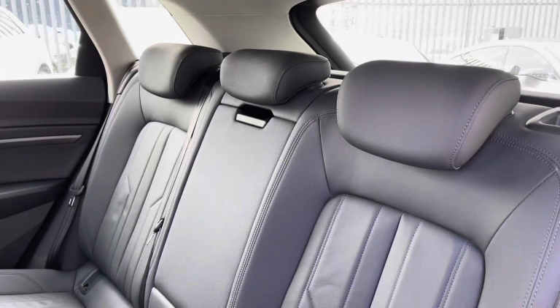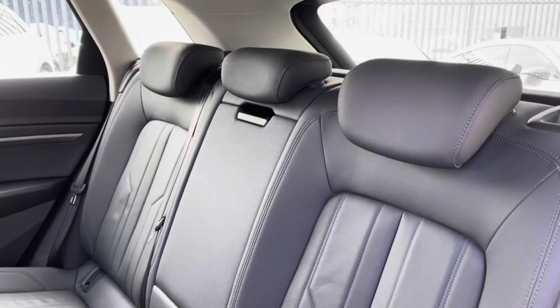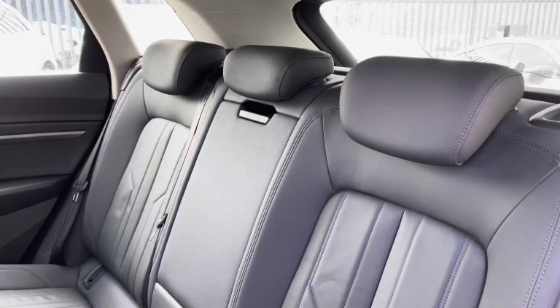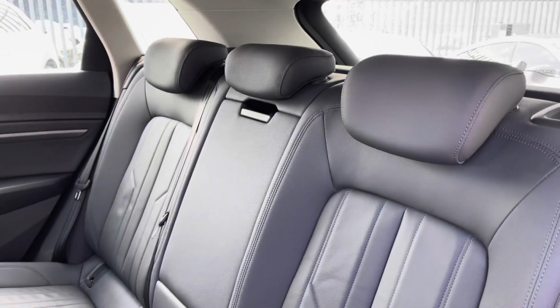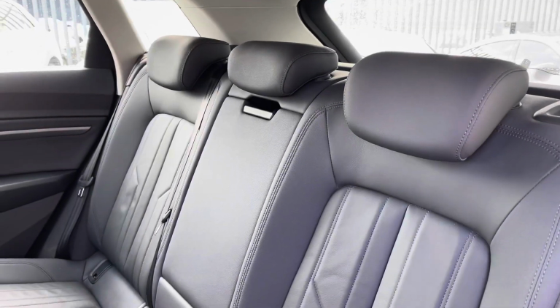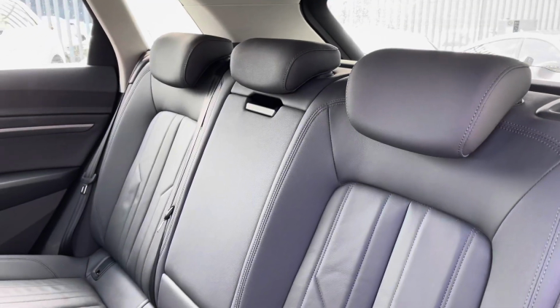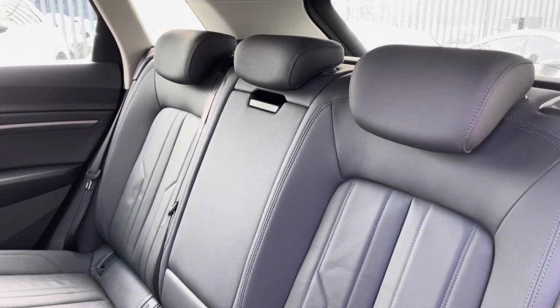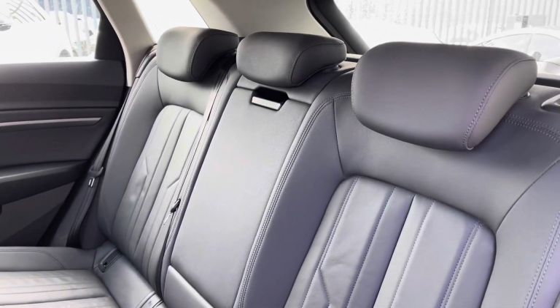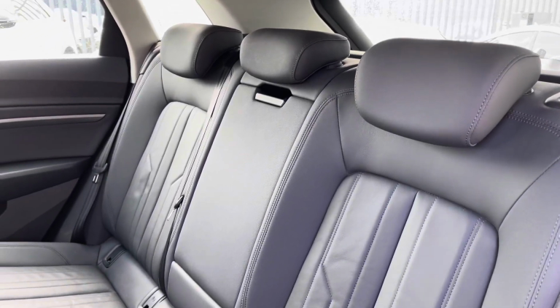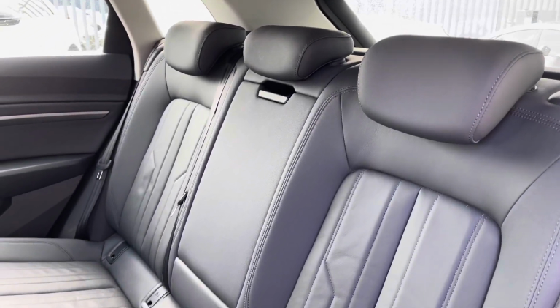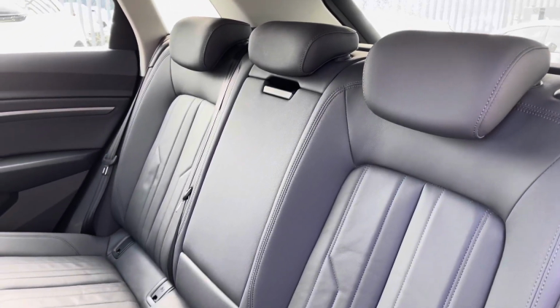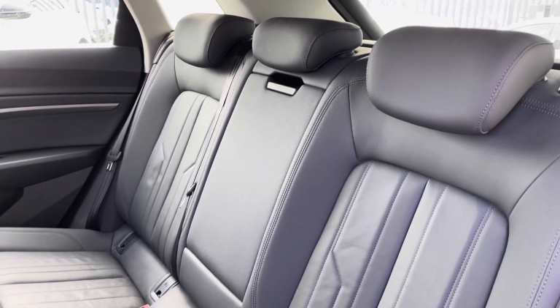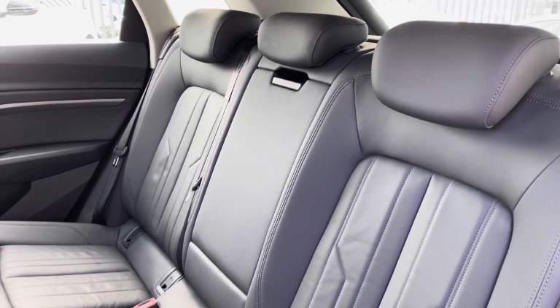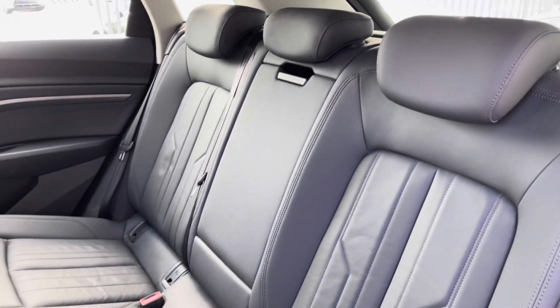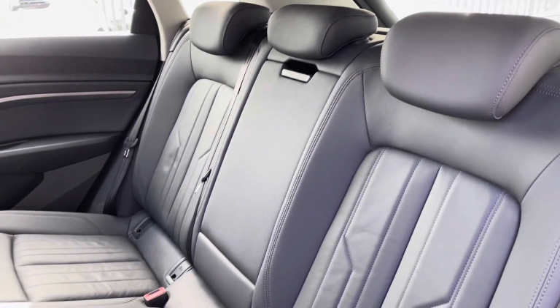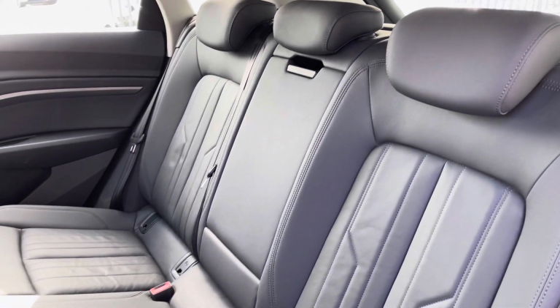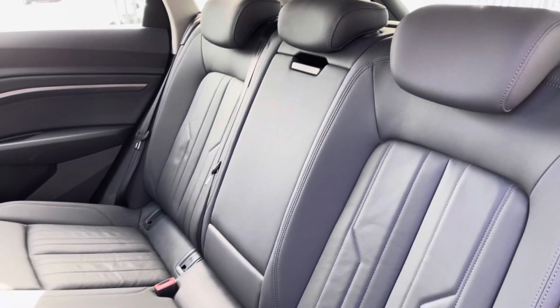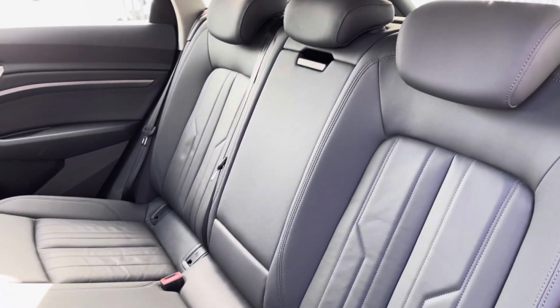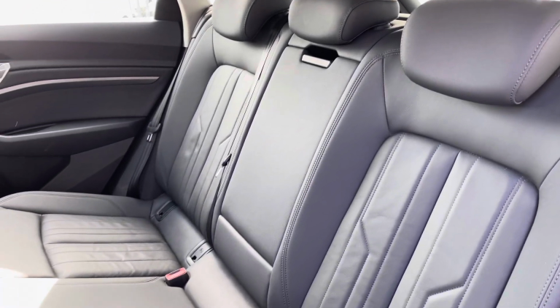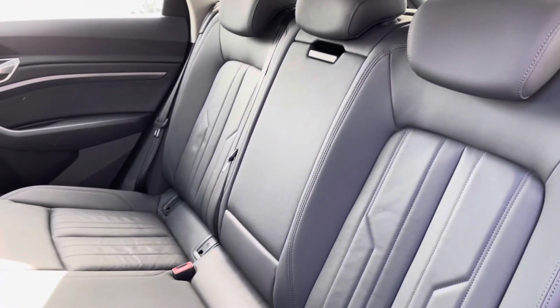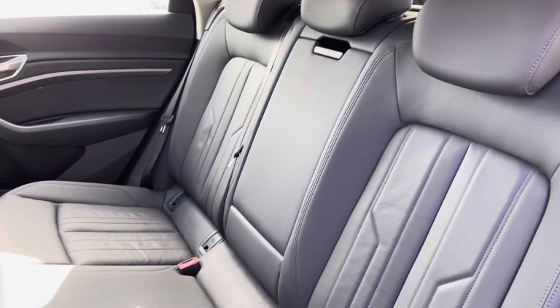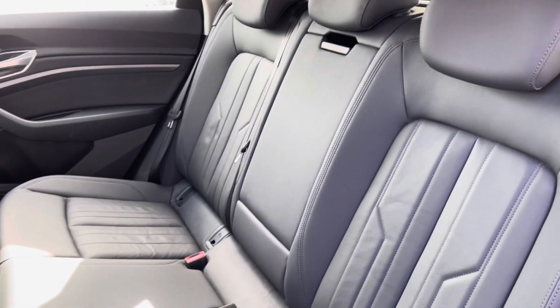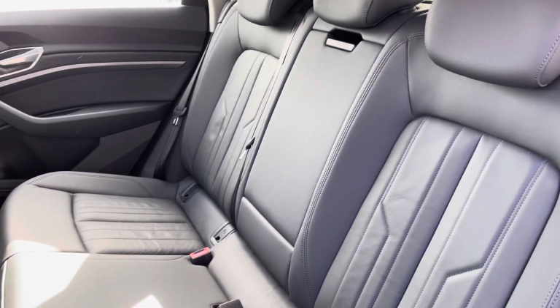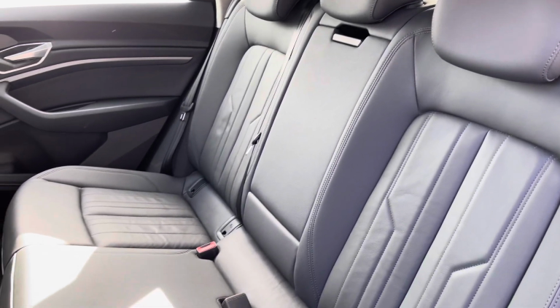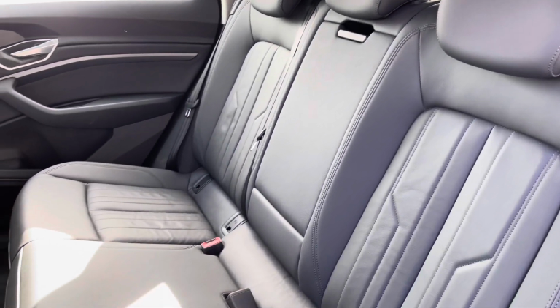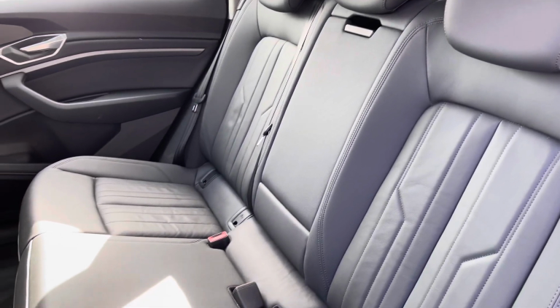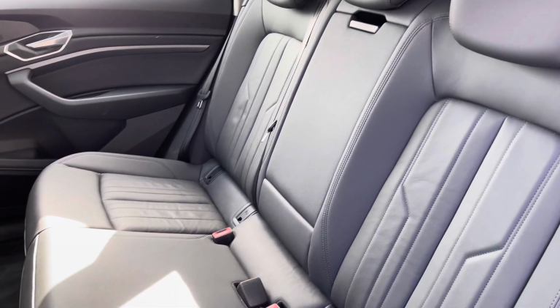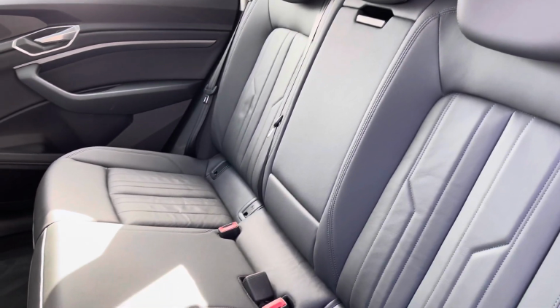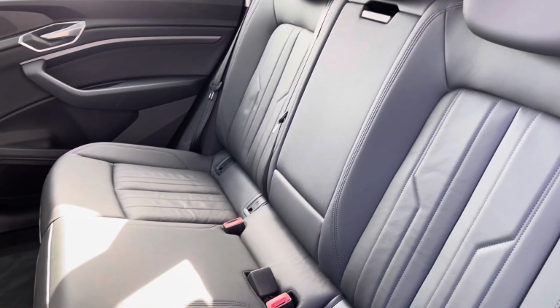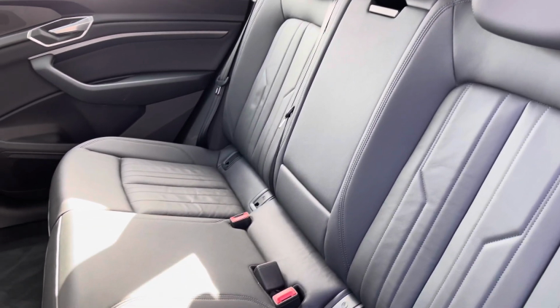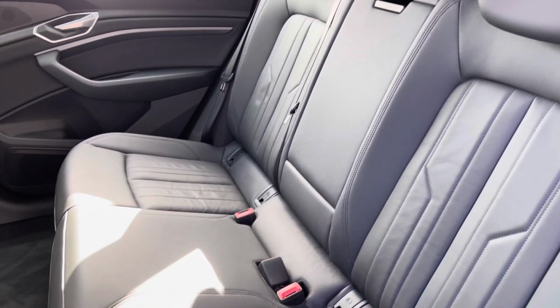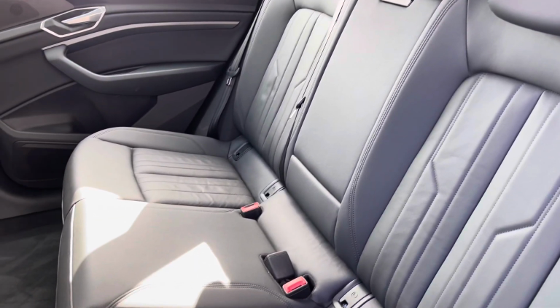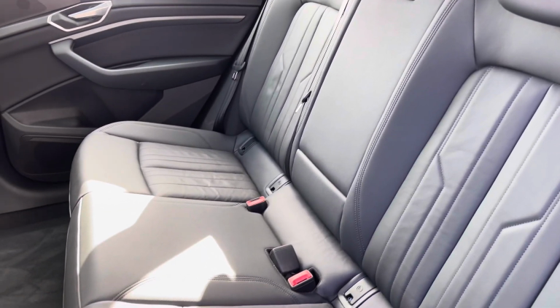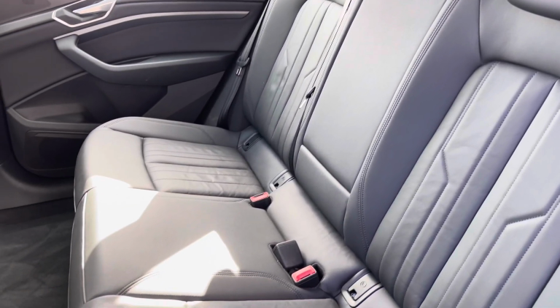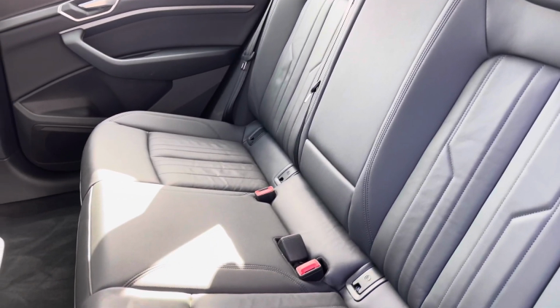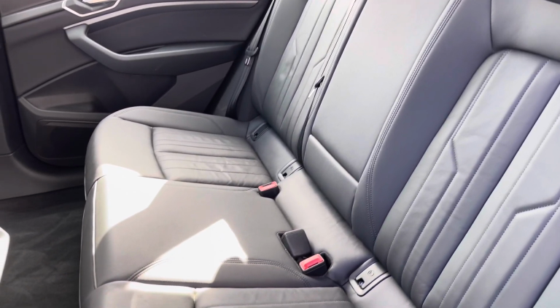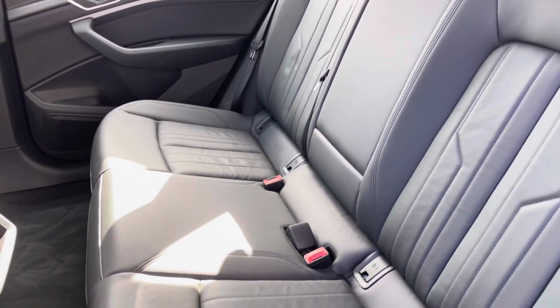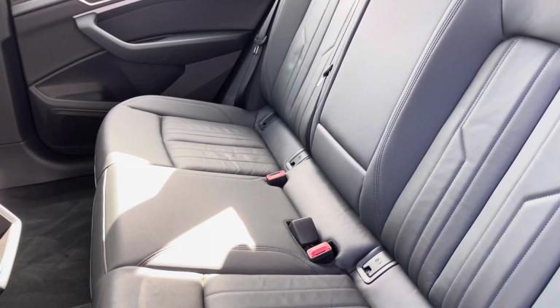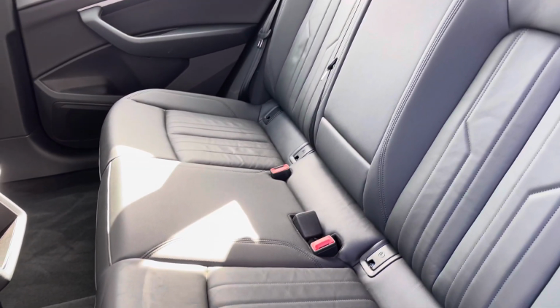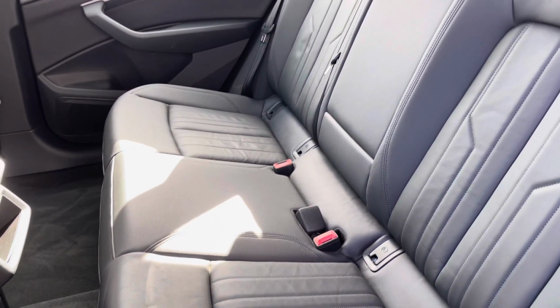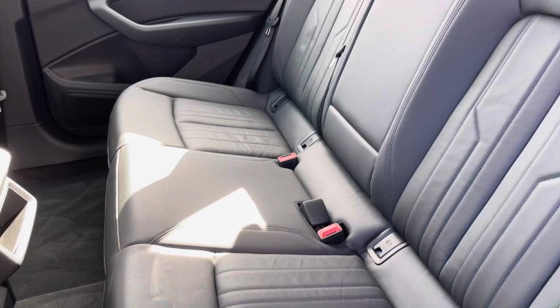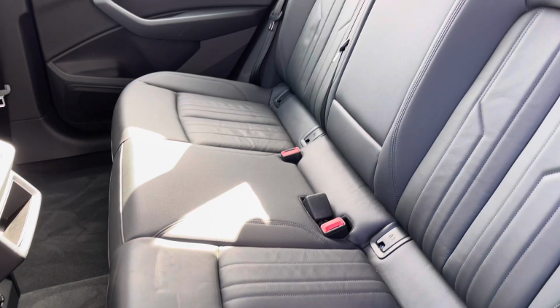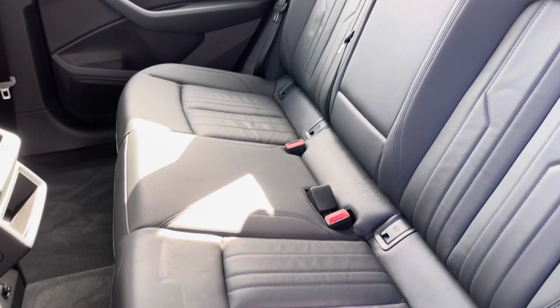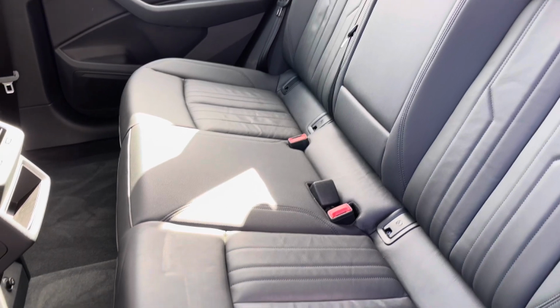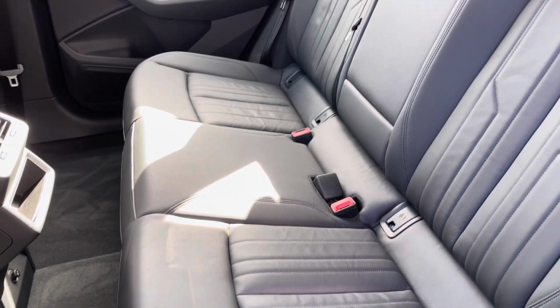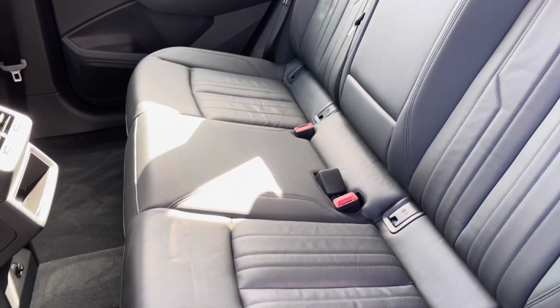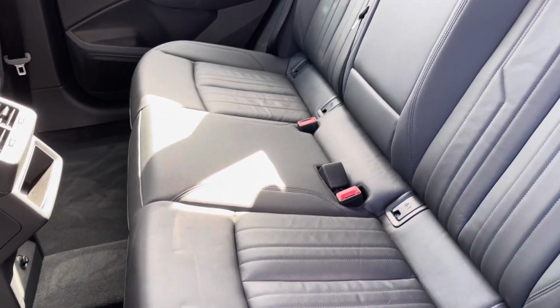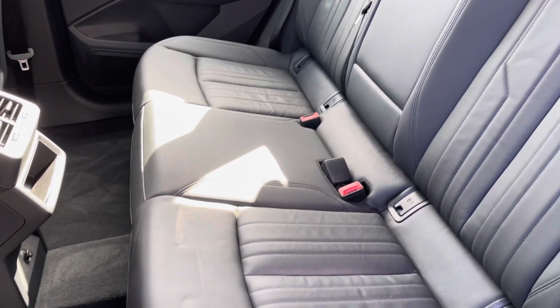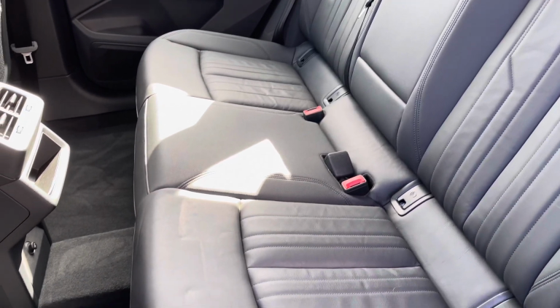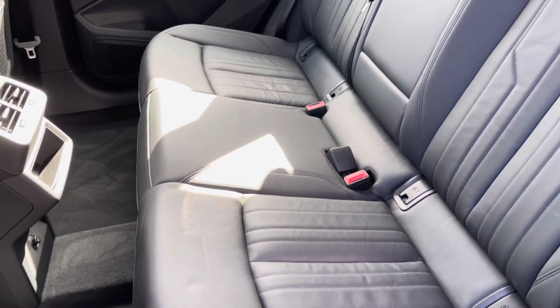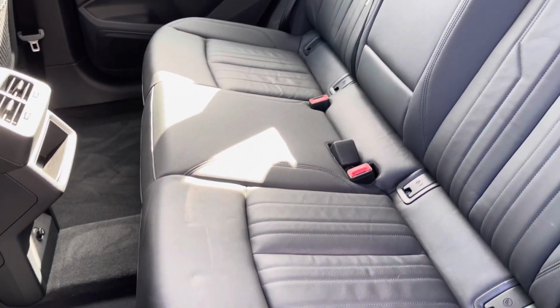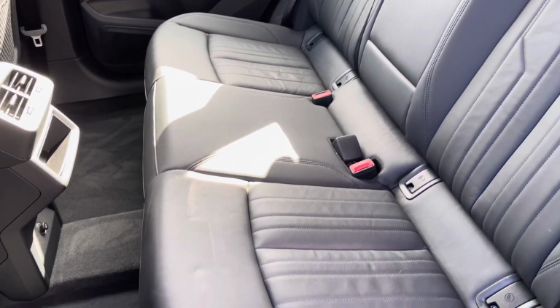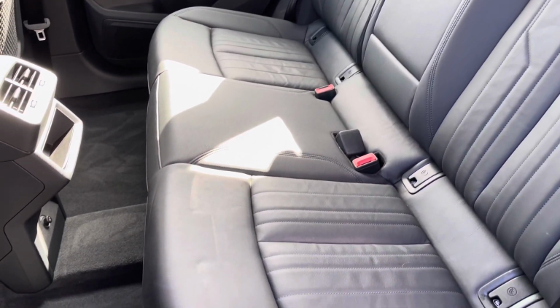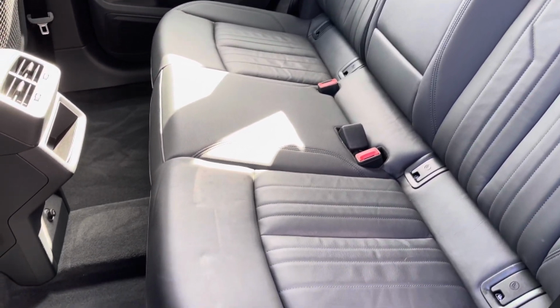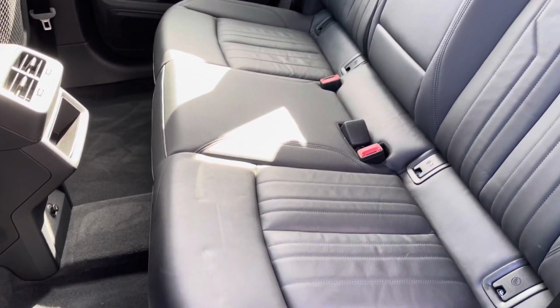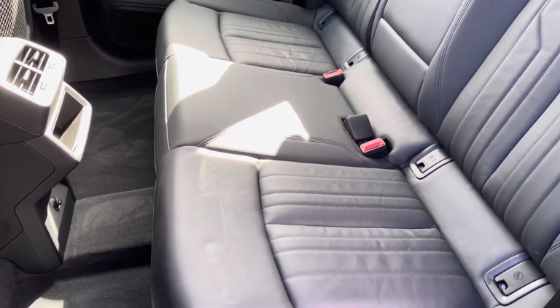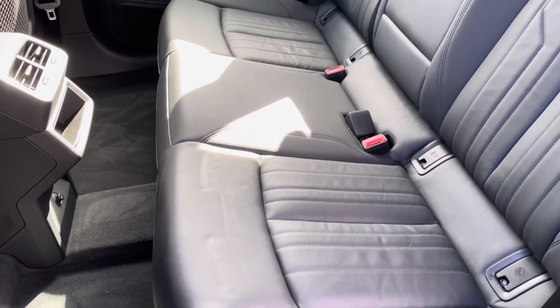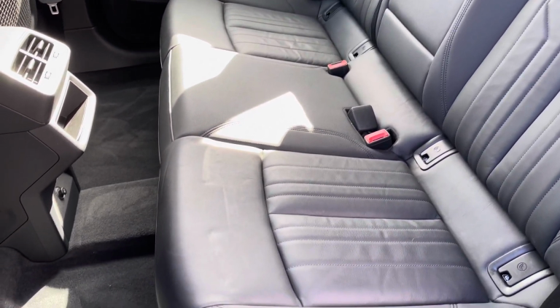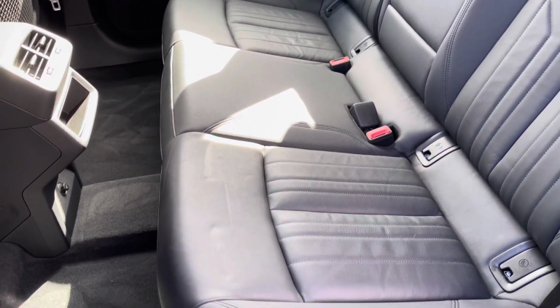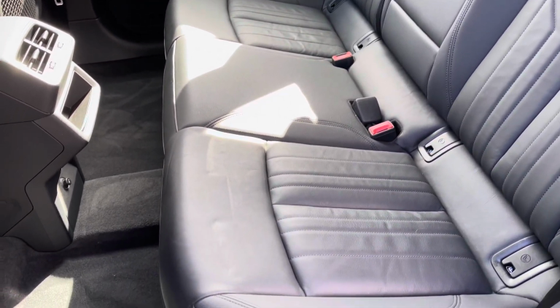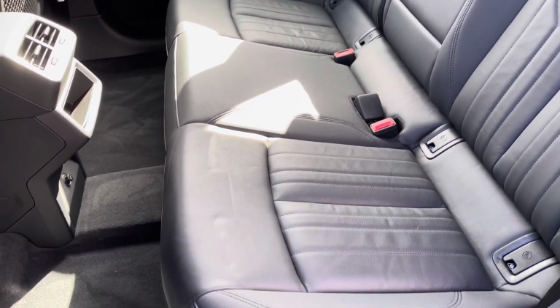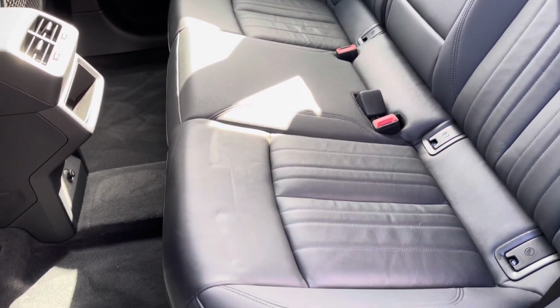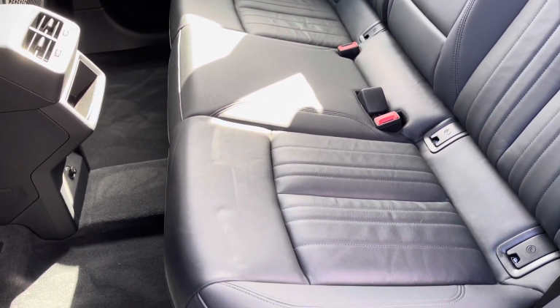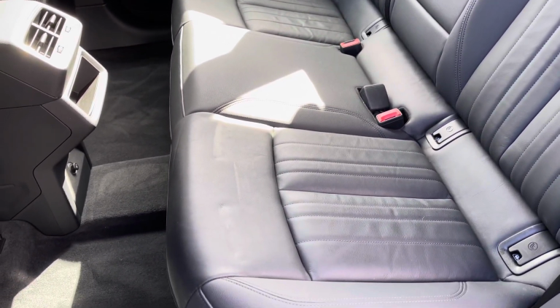Moving to the interior, it comes upholstered in full leather which provides plenty of comfort and support for your rear passengers, and it does feature ISOFIX anchor points.